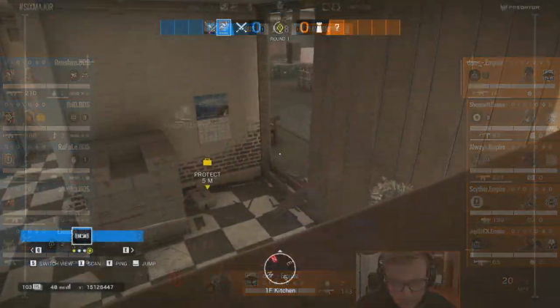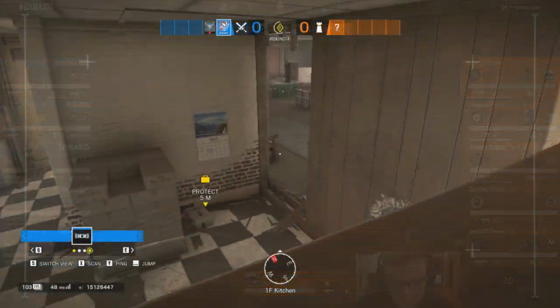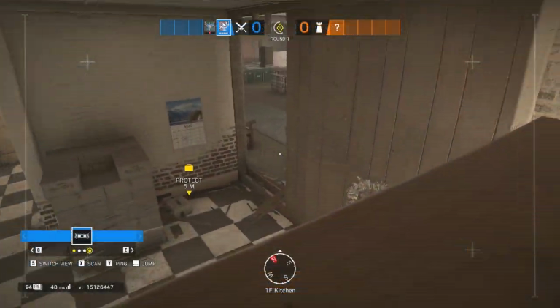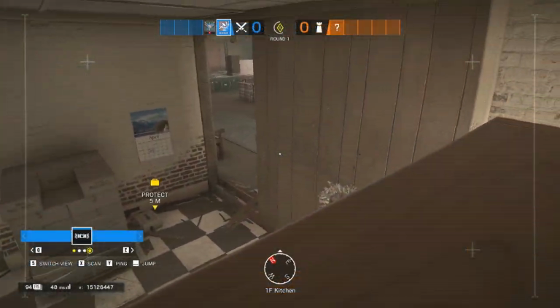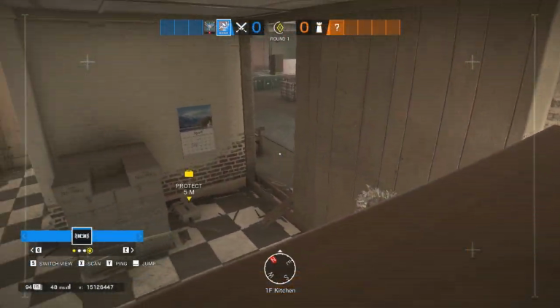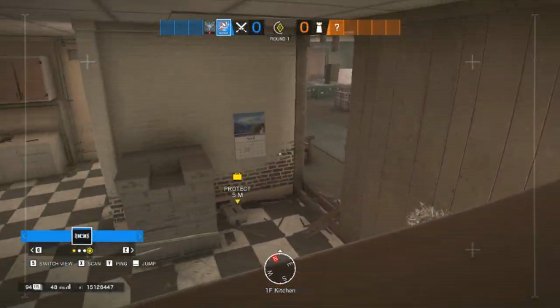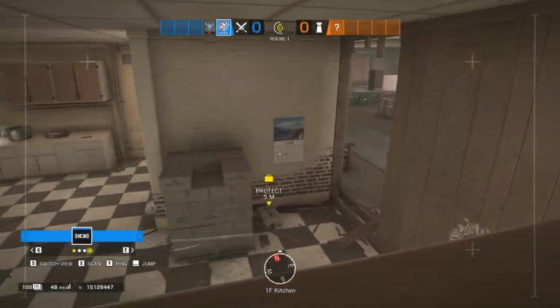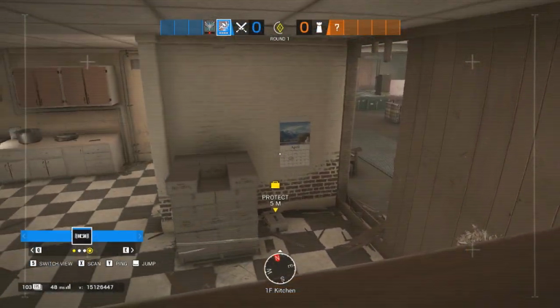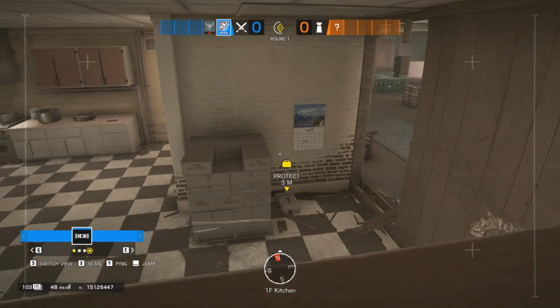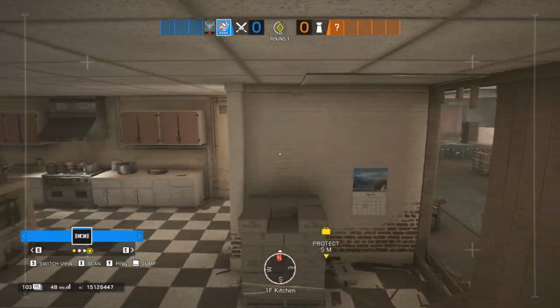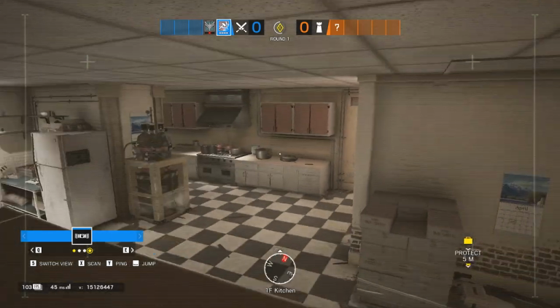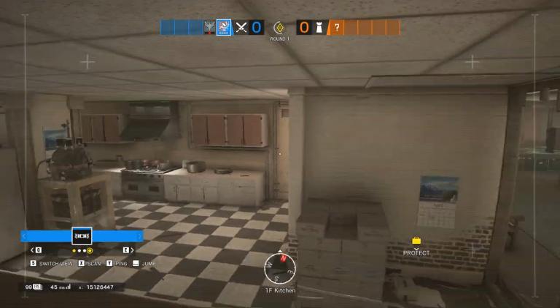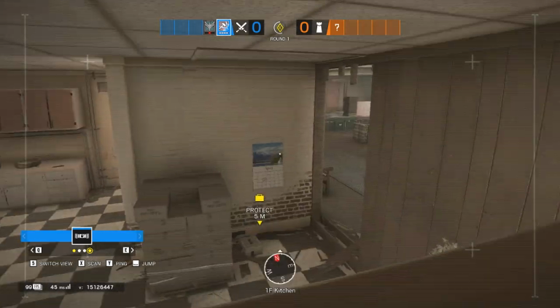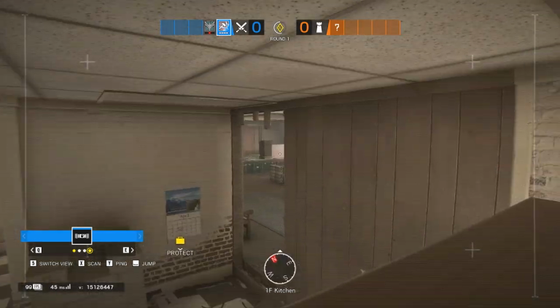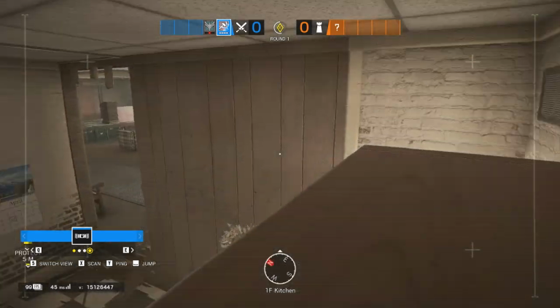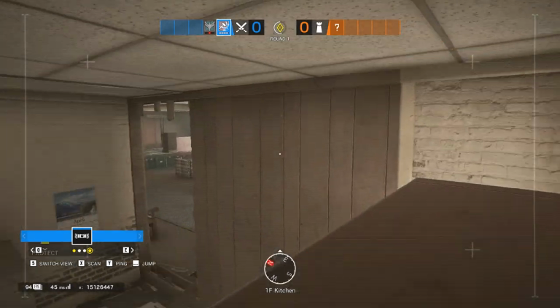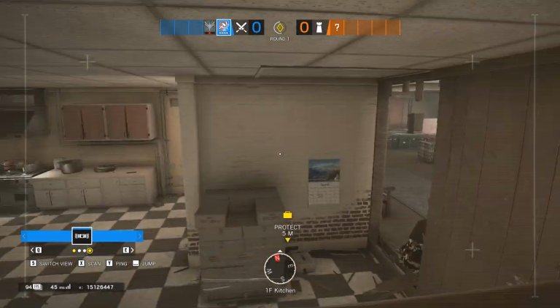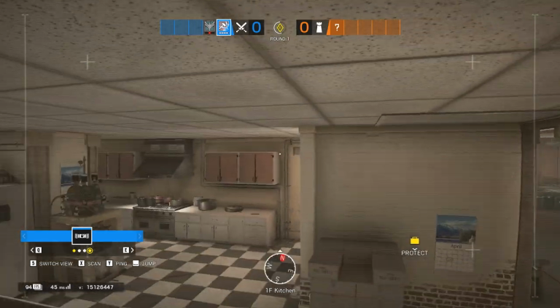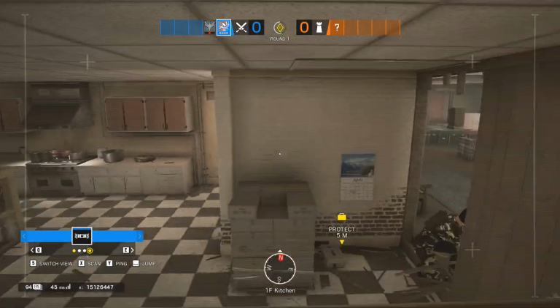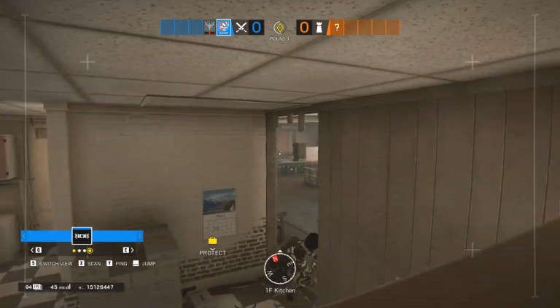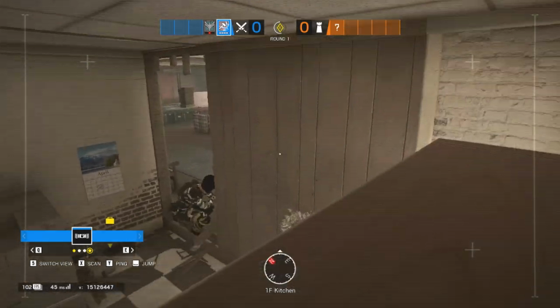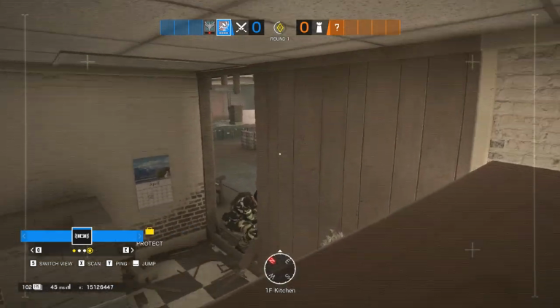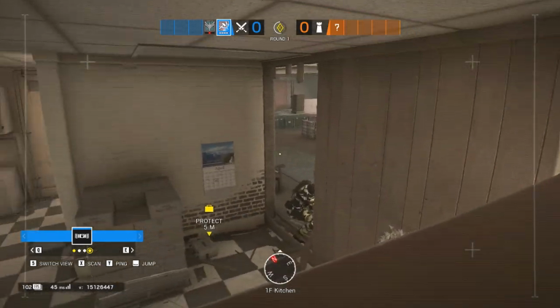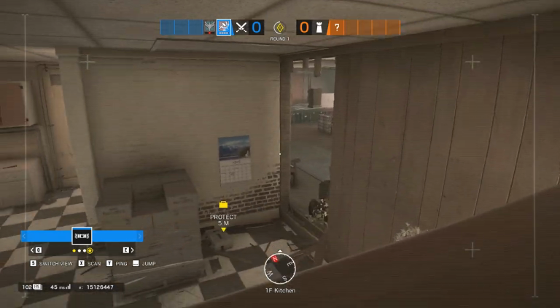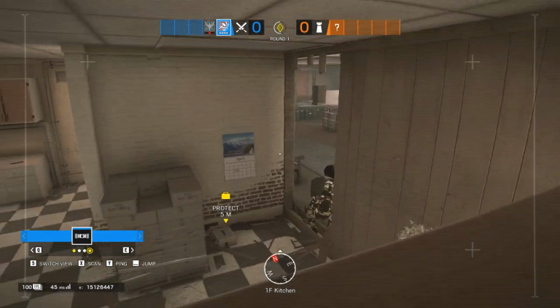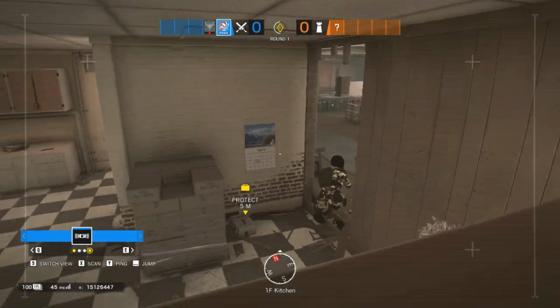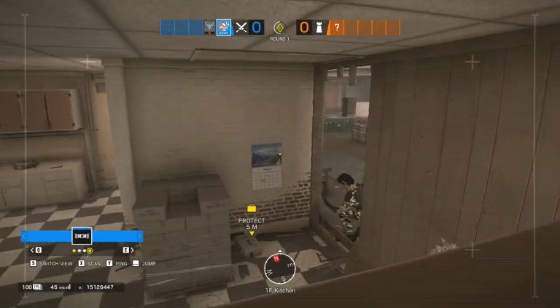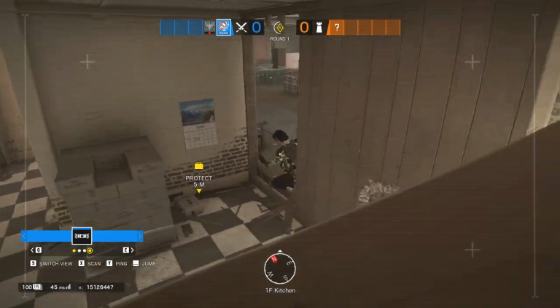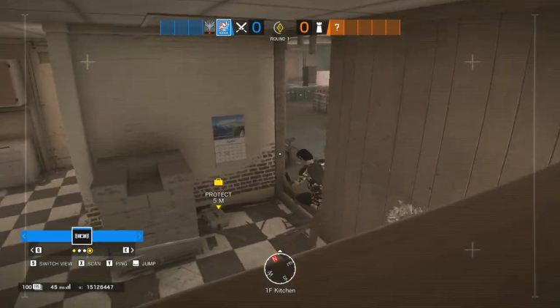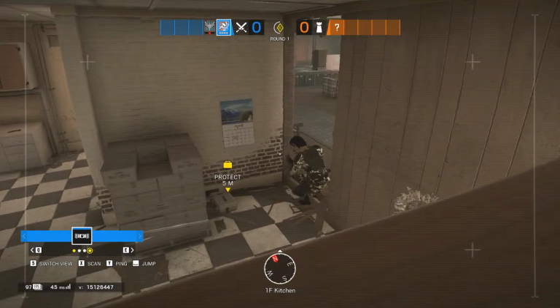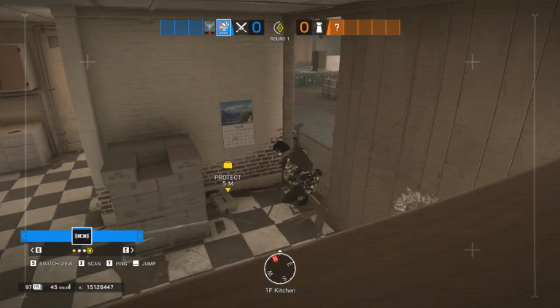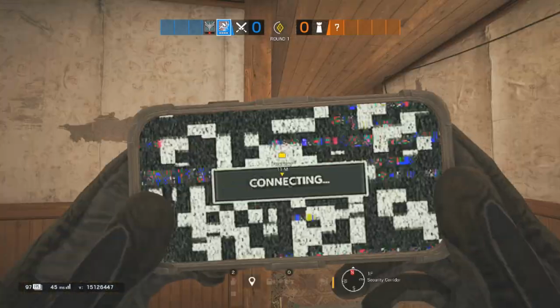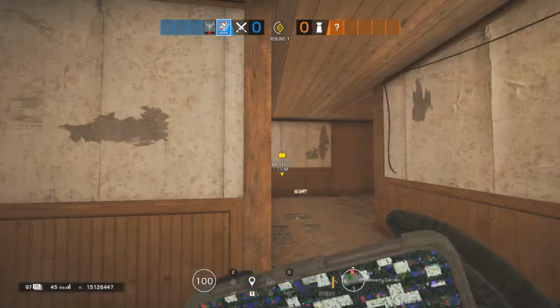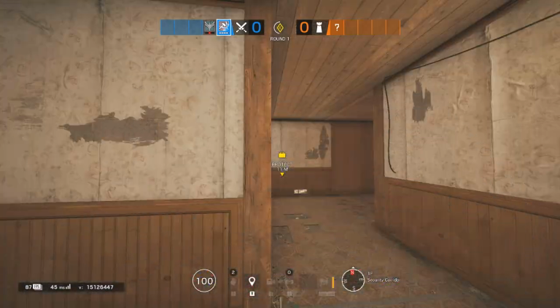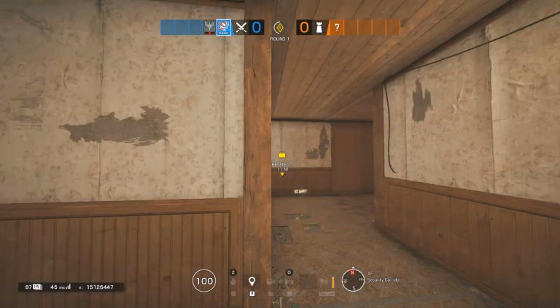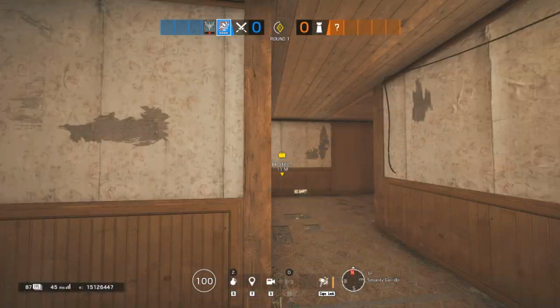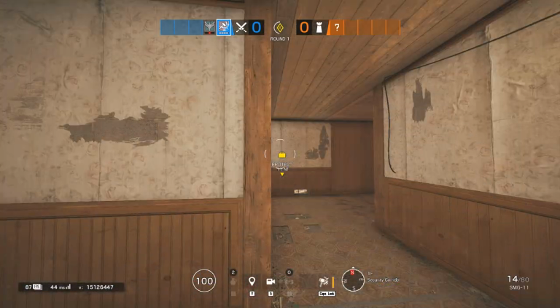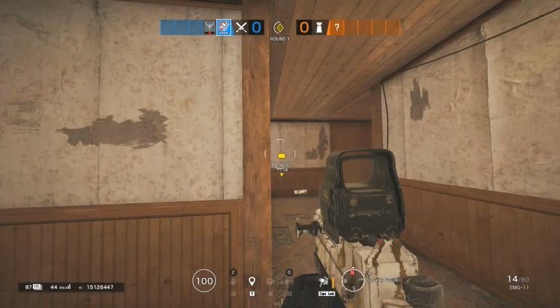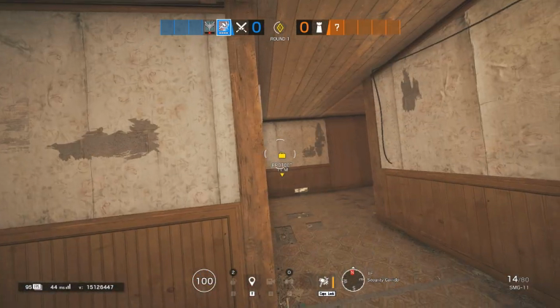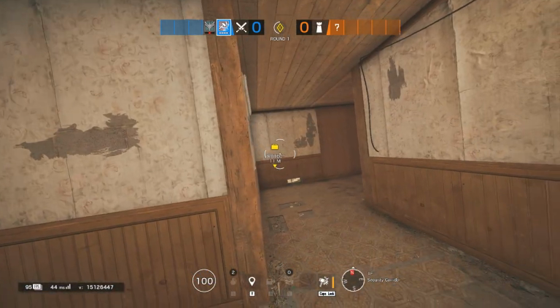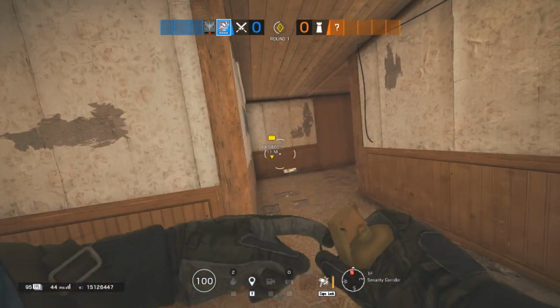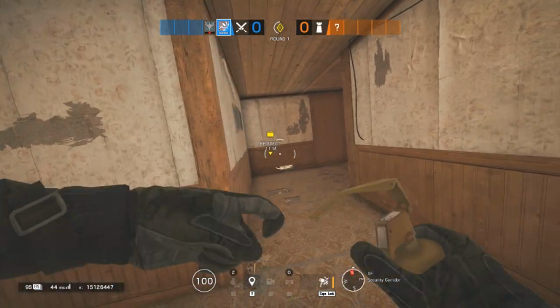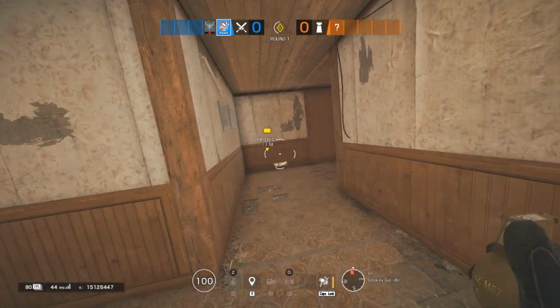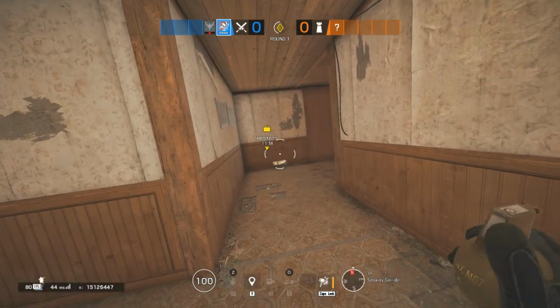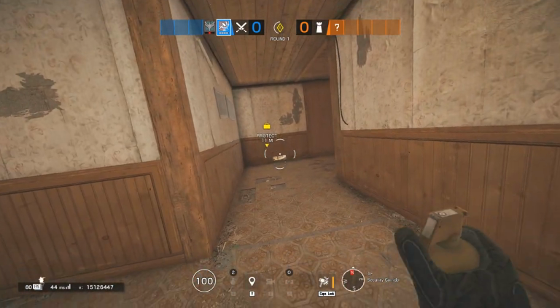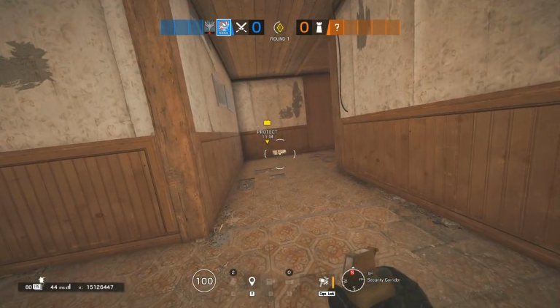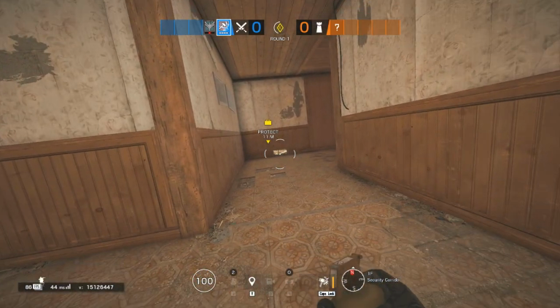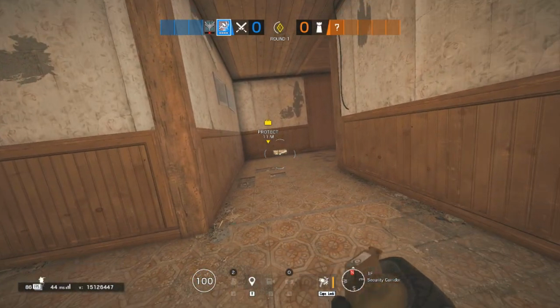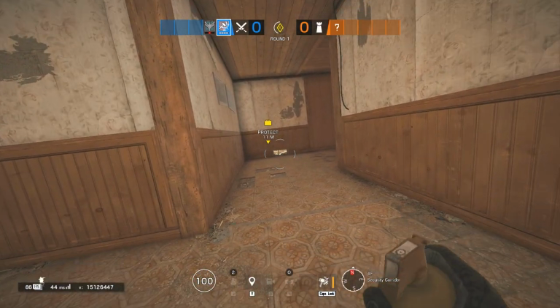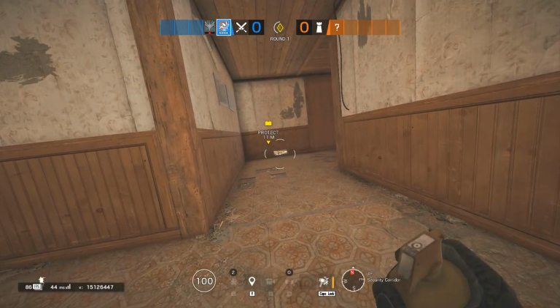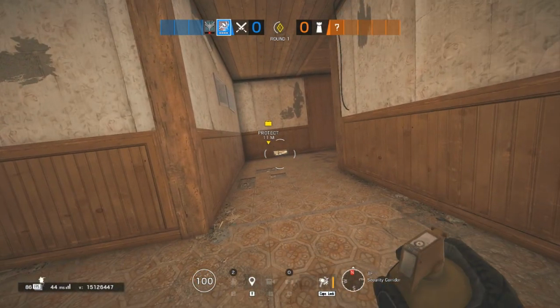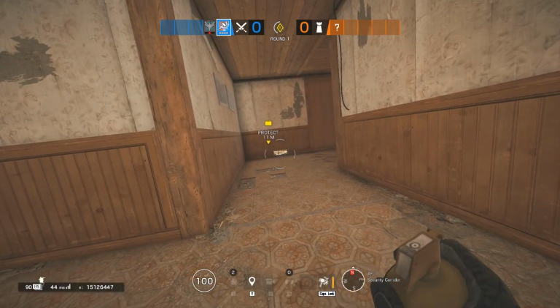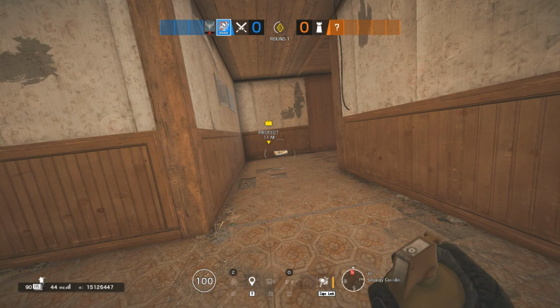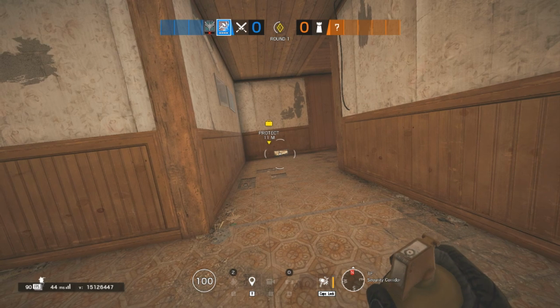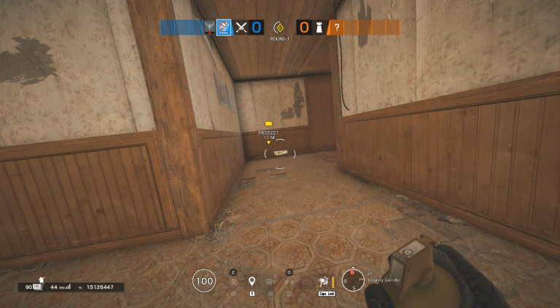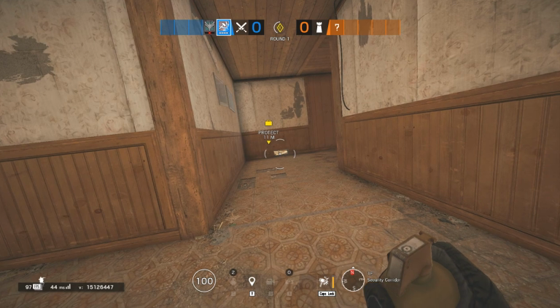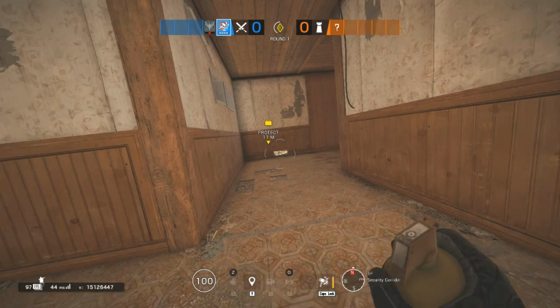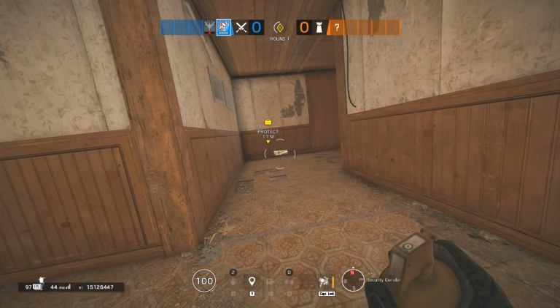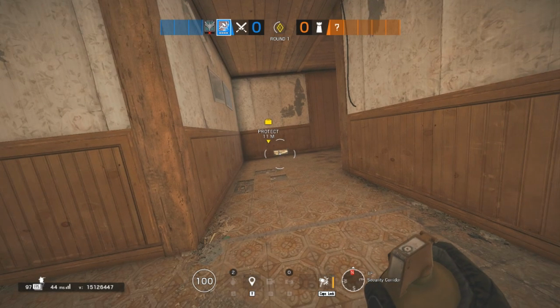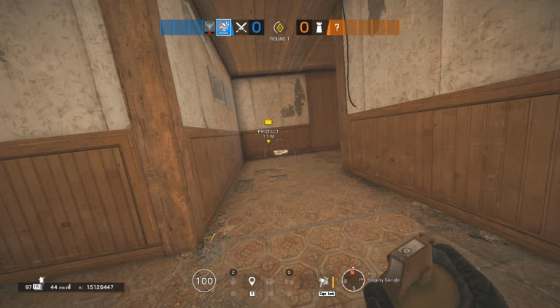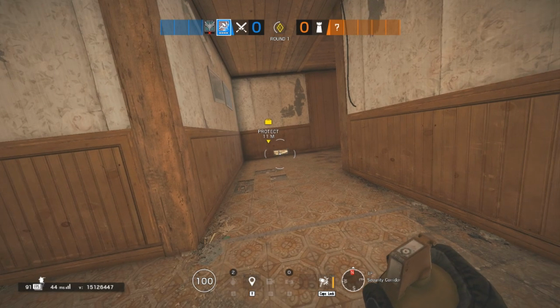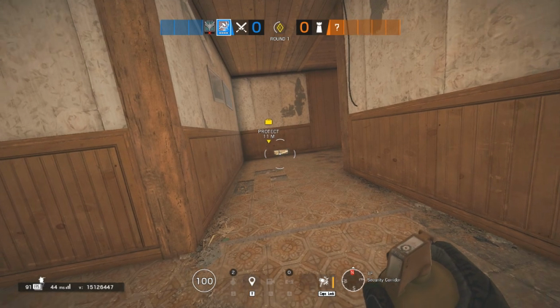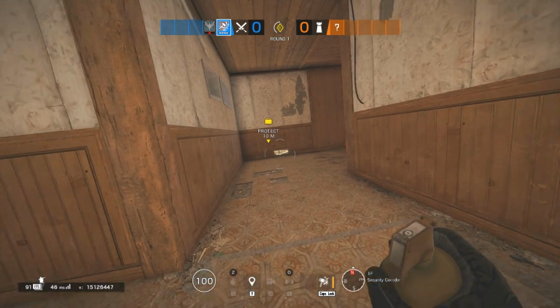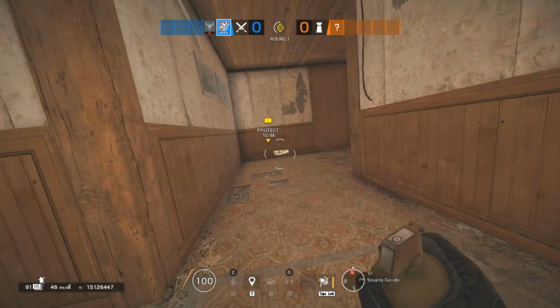On Dining and Kitchen, the default plant is behind the box, and with a frag grenade you can deny defenders from this drone hole.